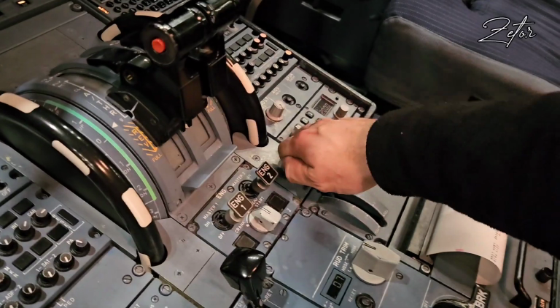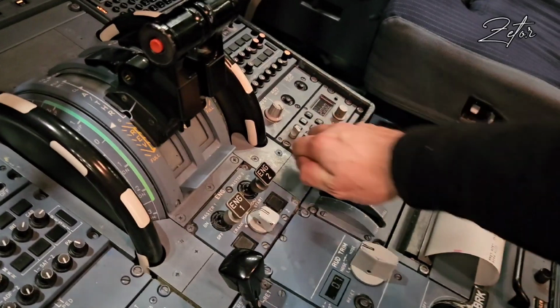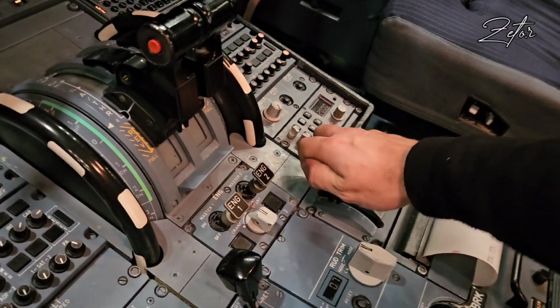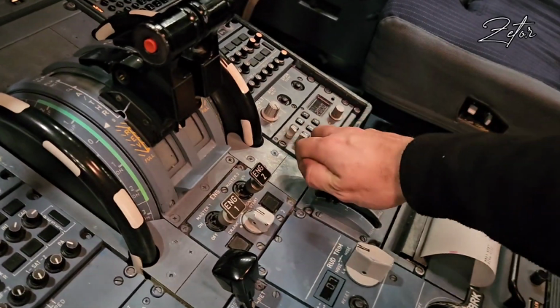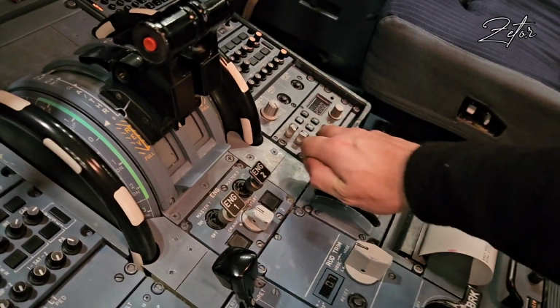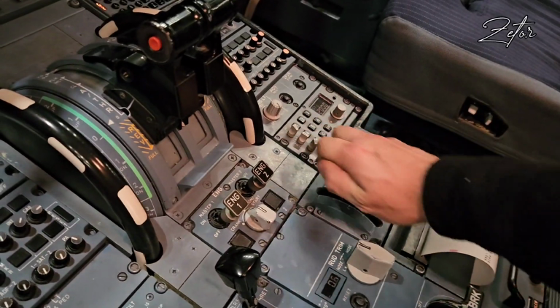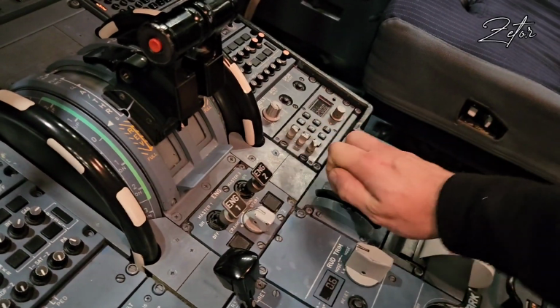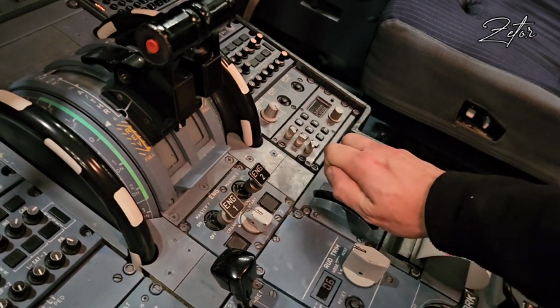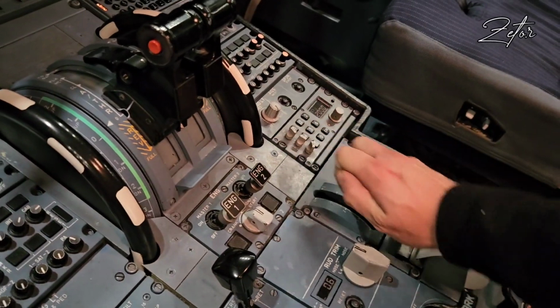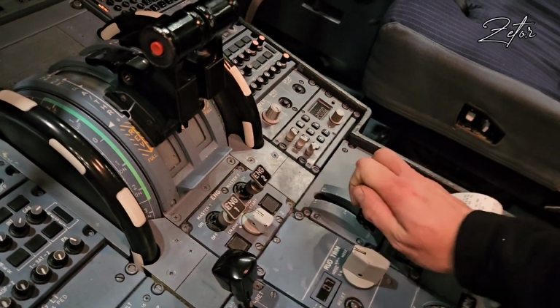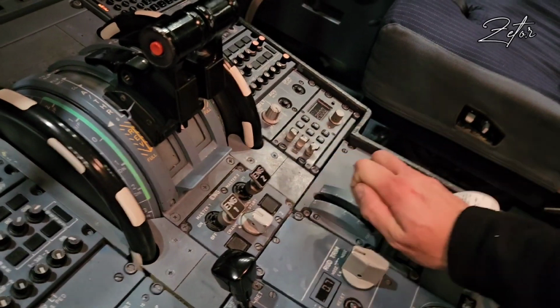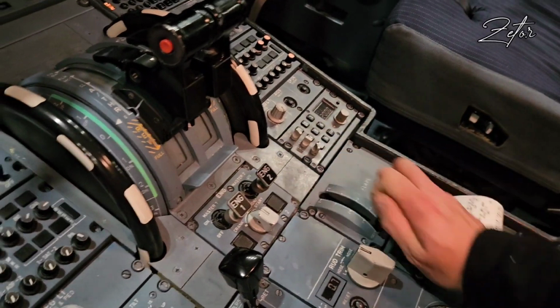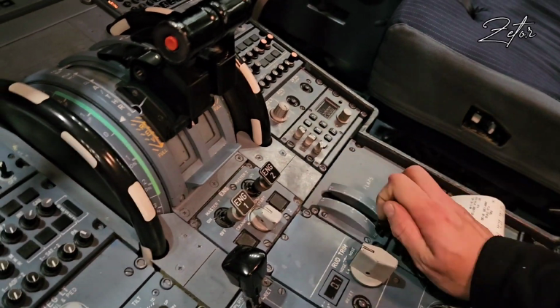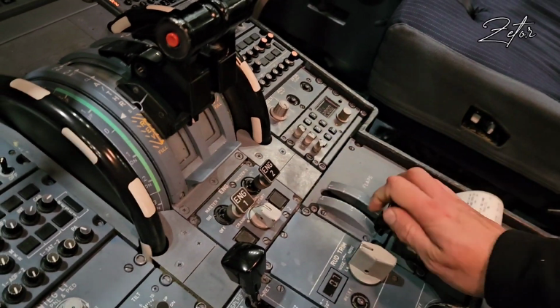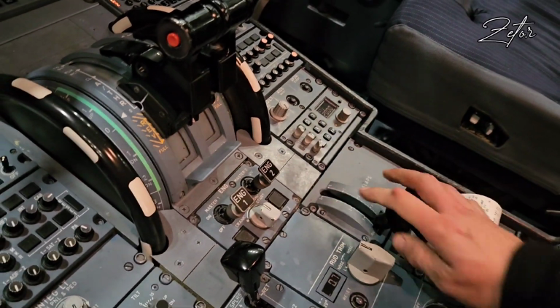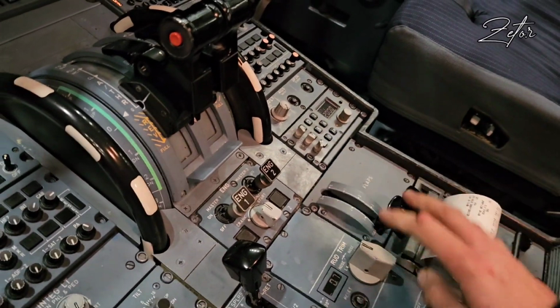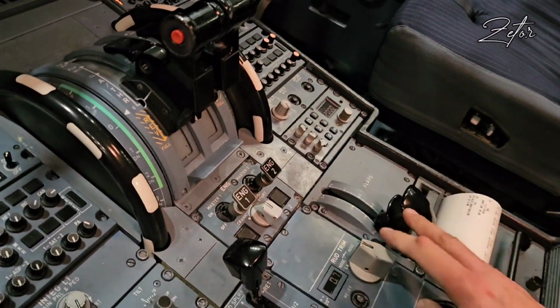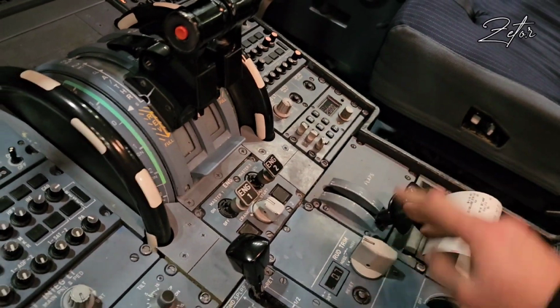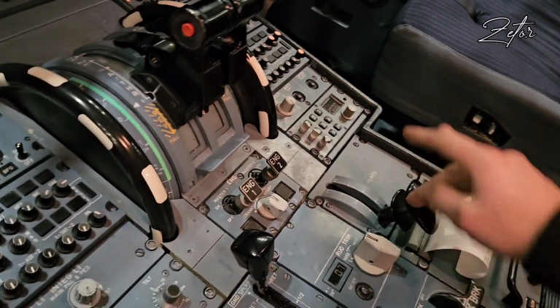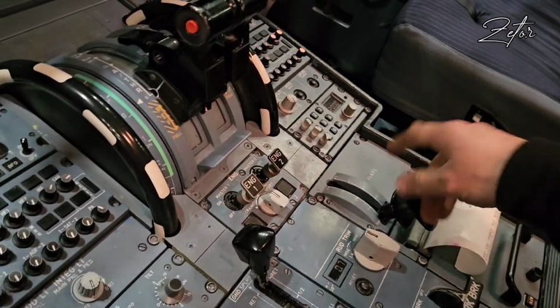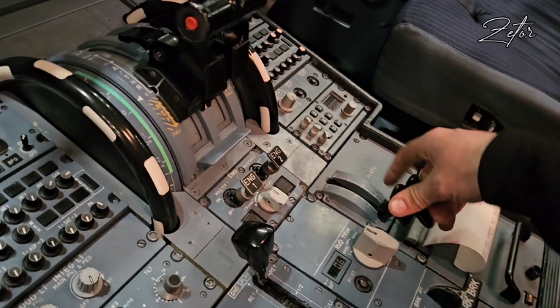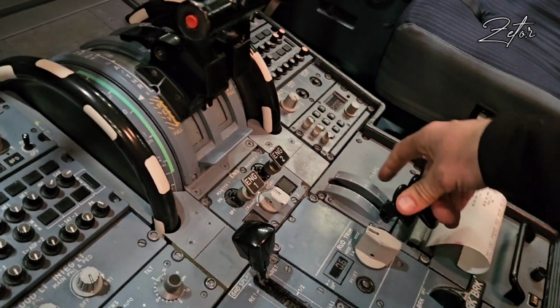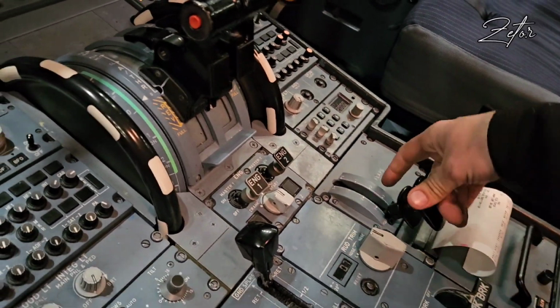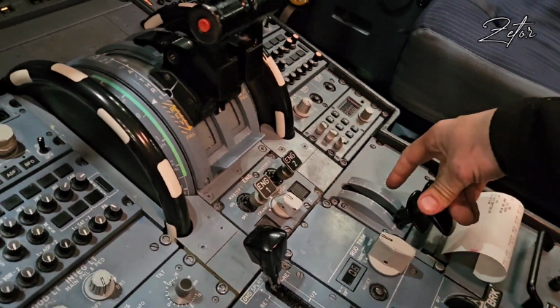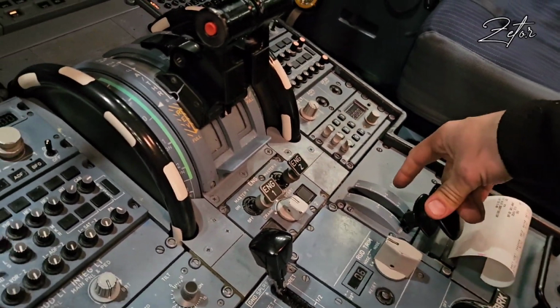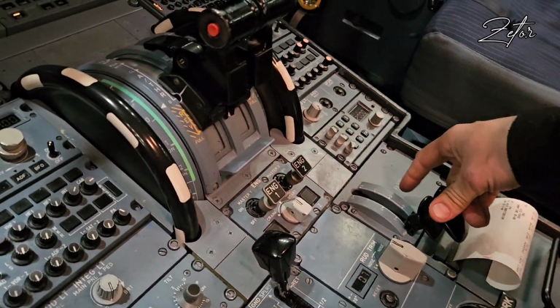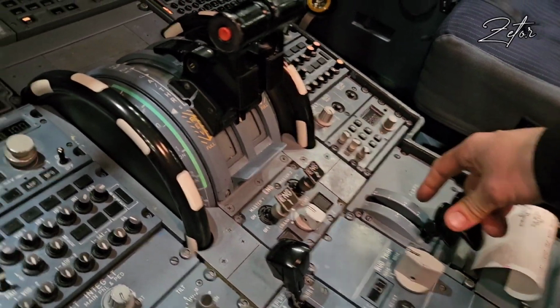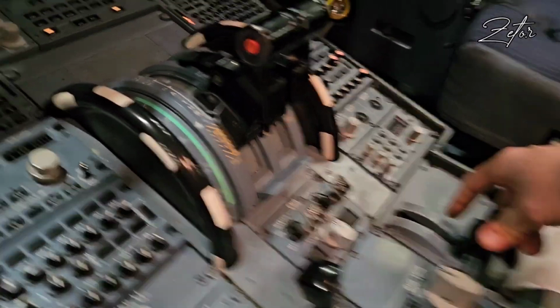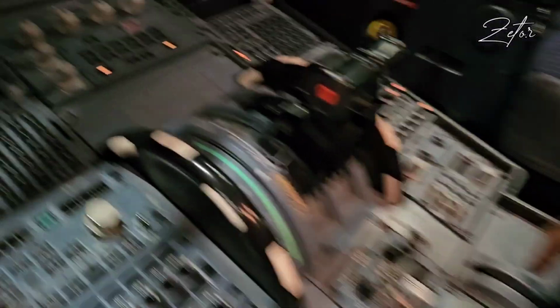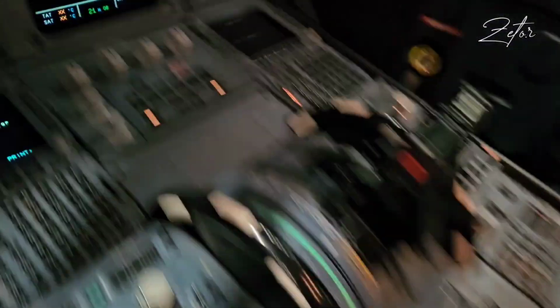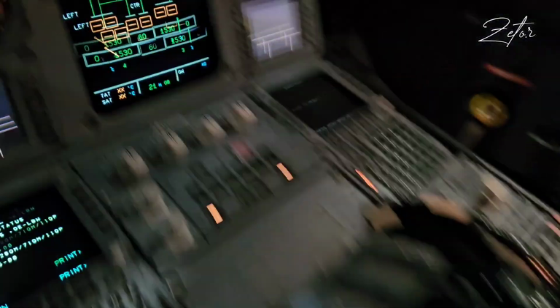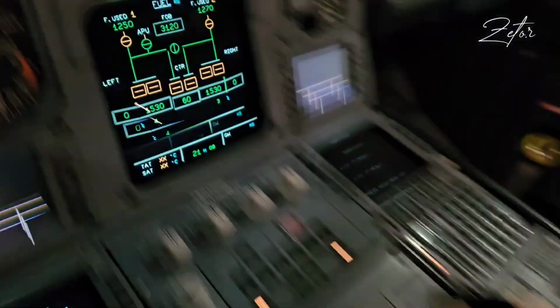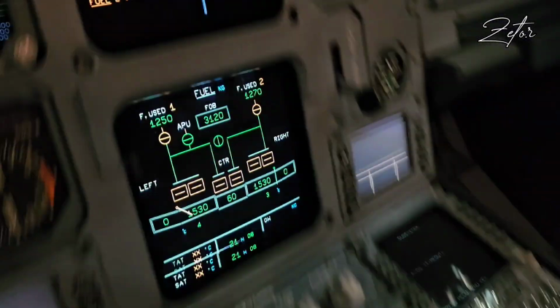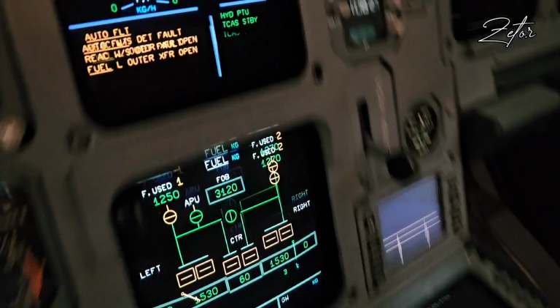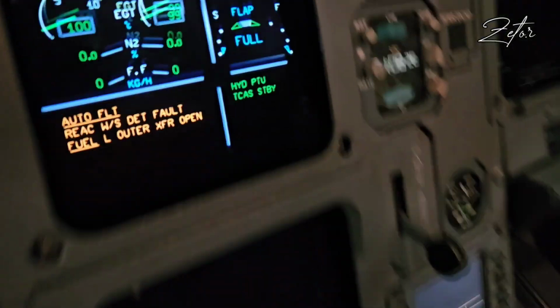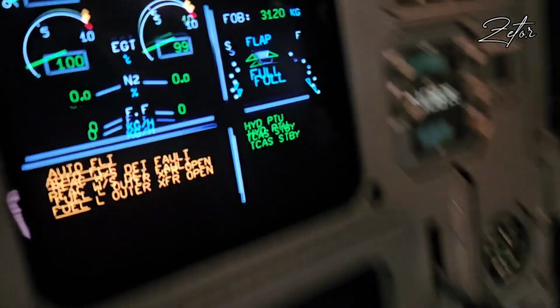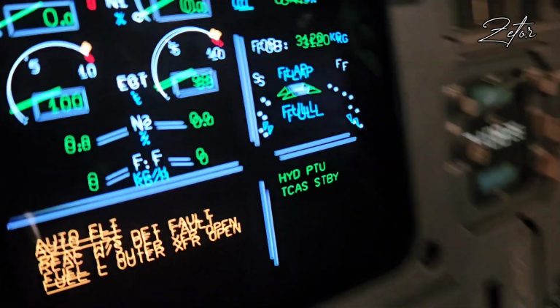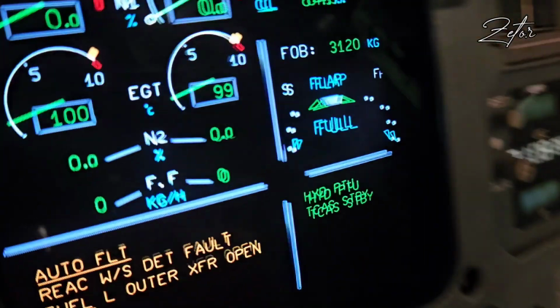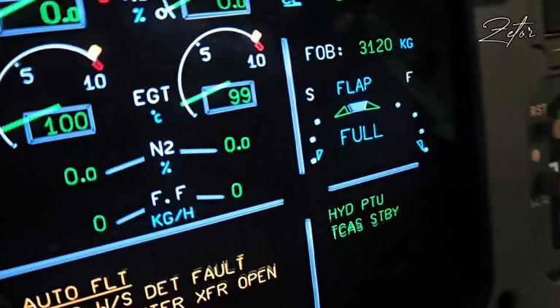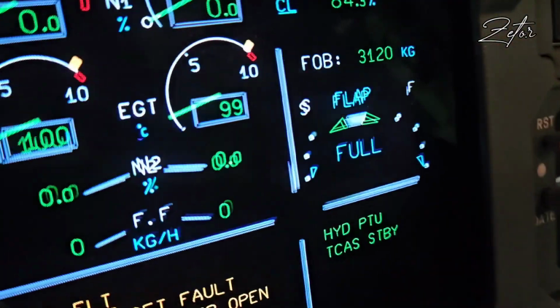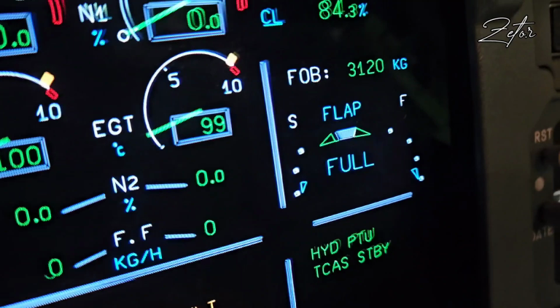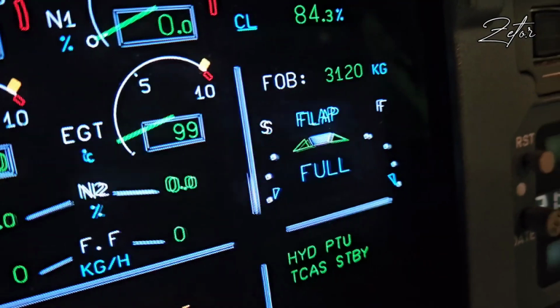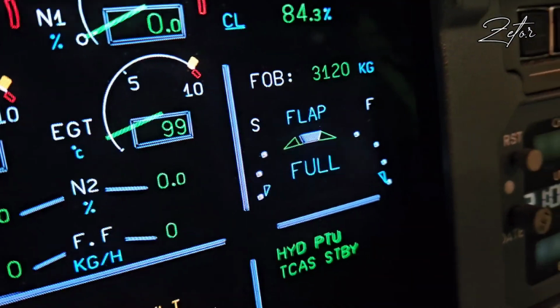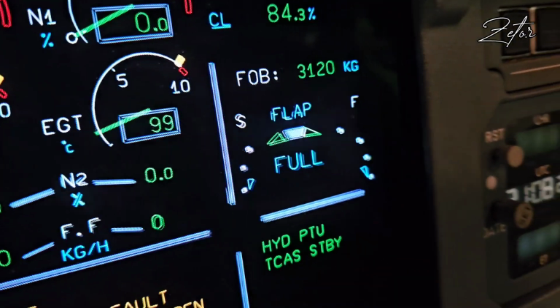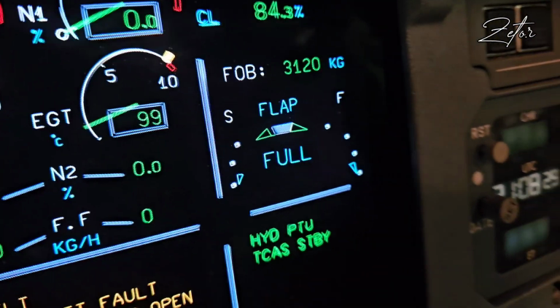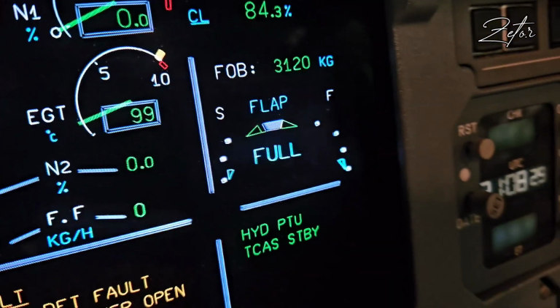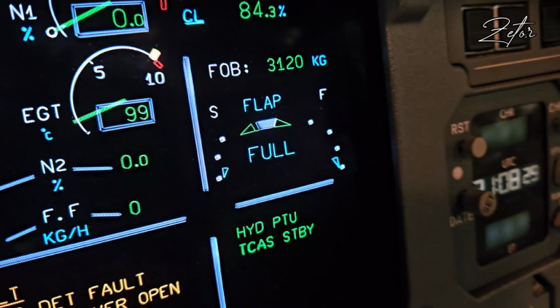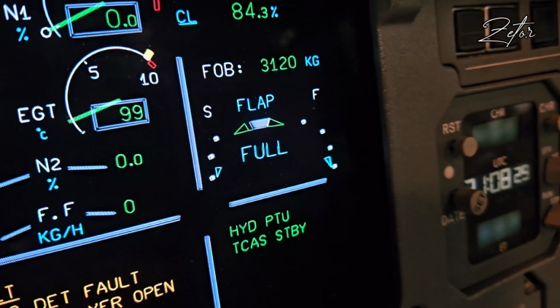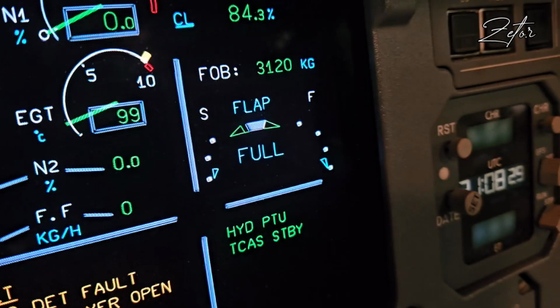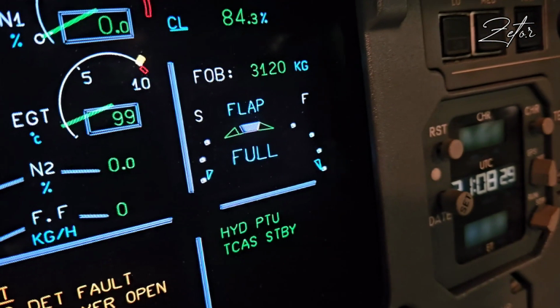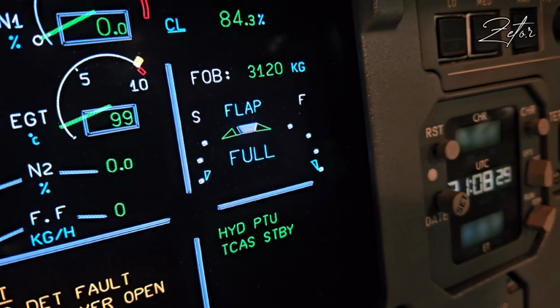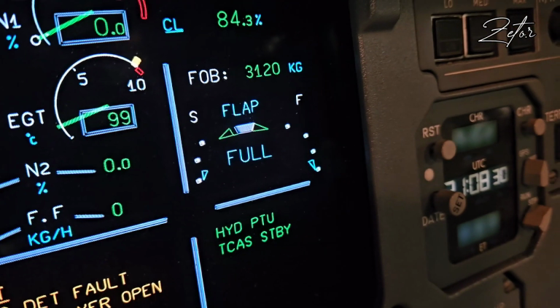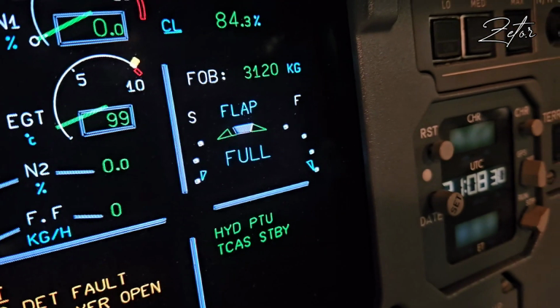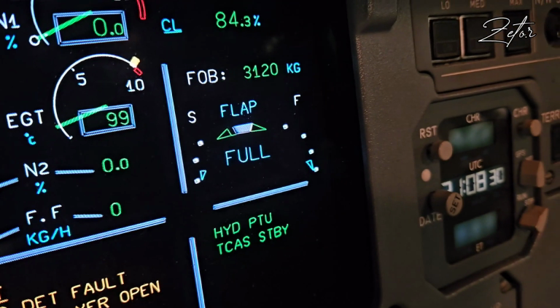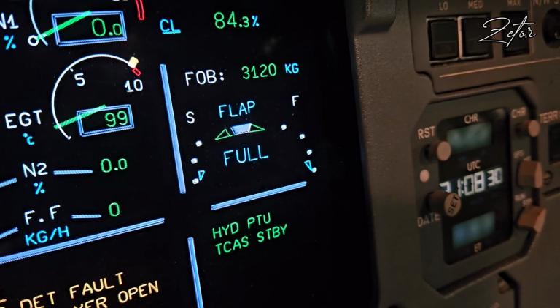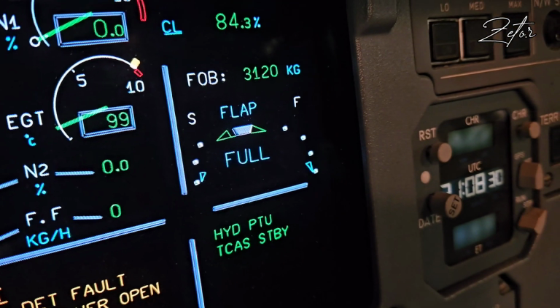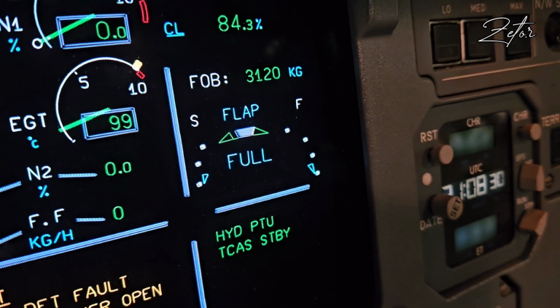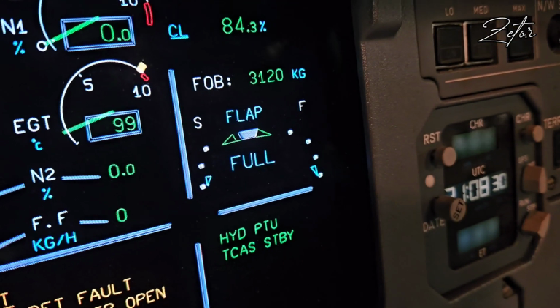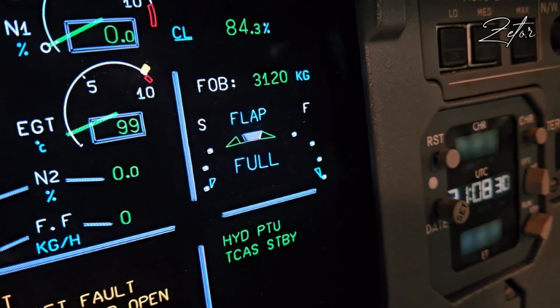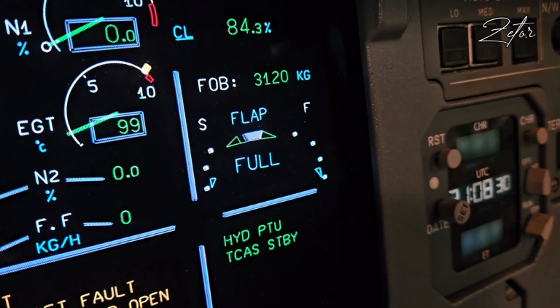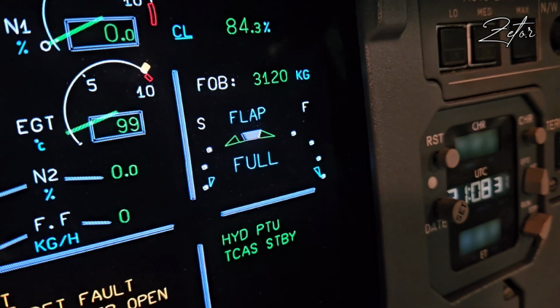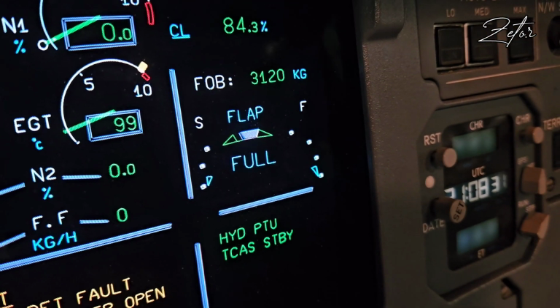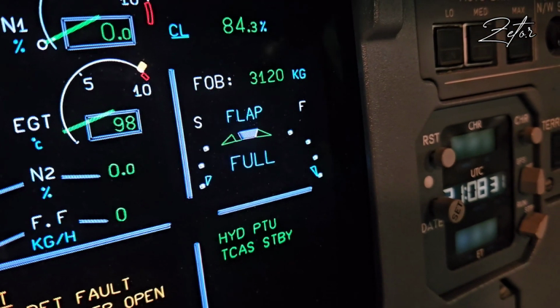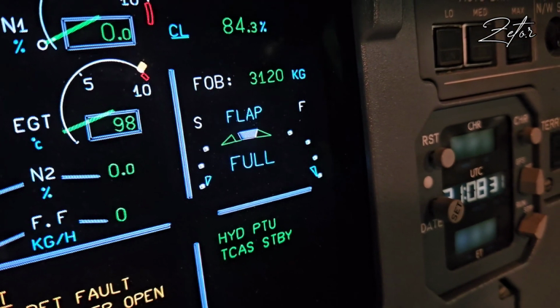Hello everybody! Today I would like to show you how to extend and retract a spoiler on the A320 for maintenance purposes.